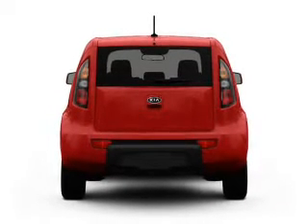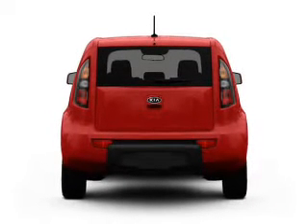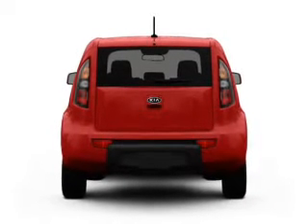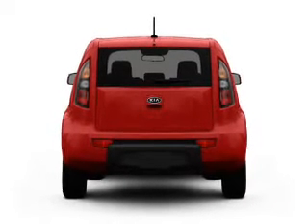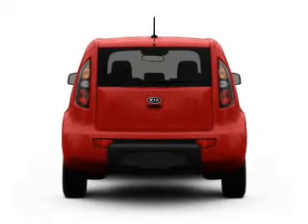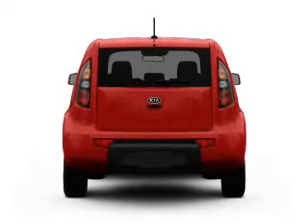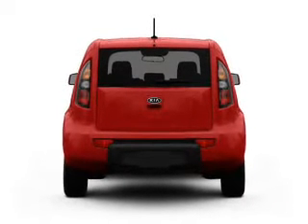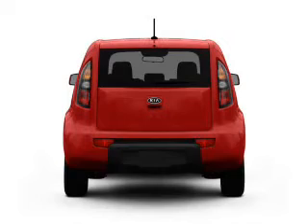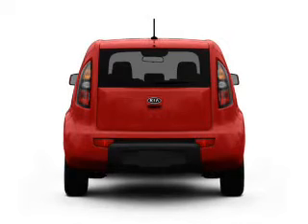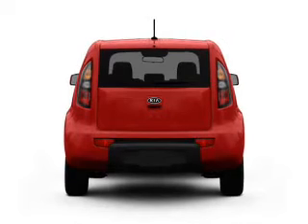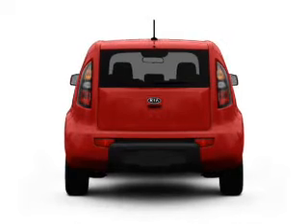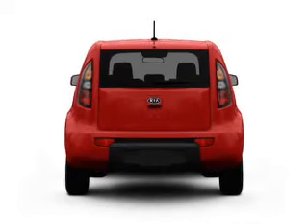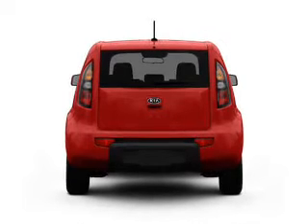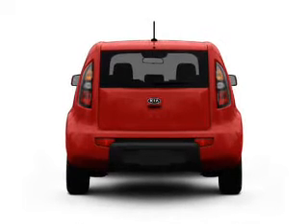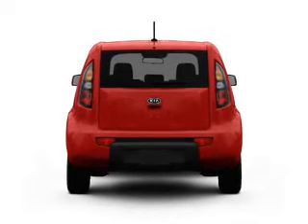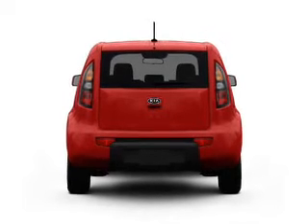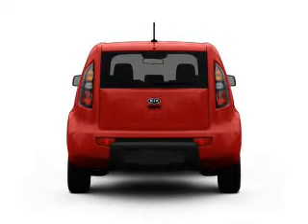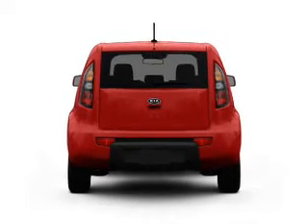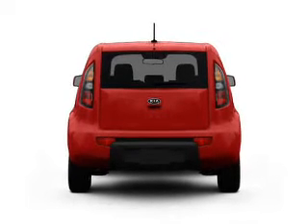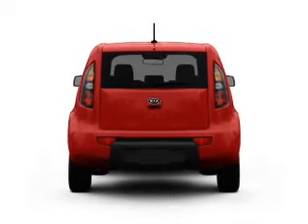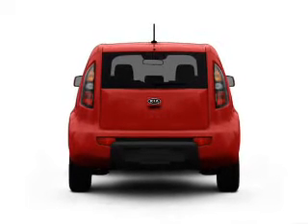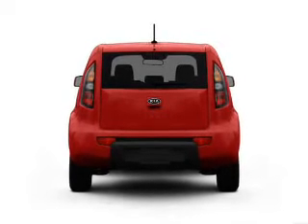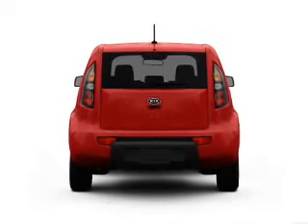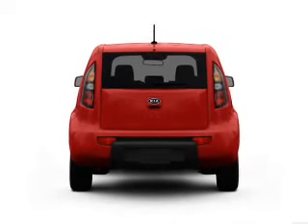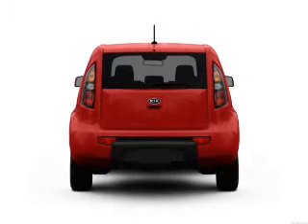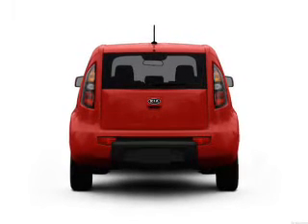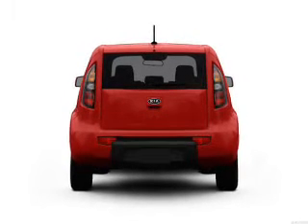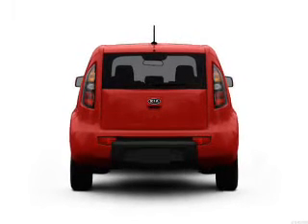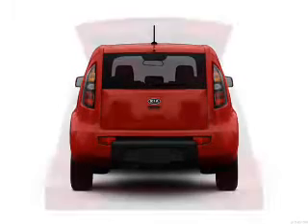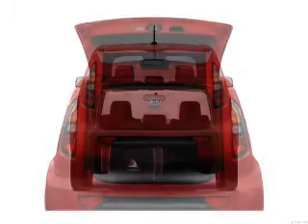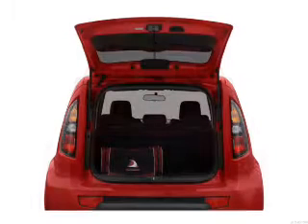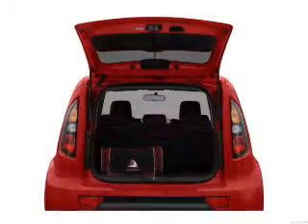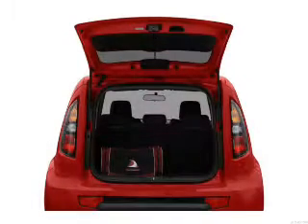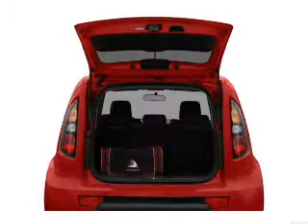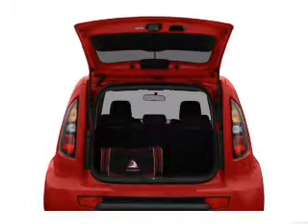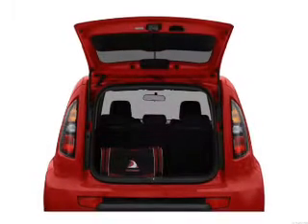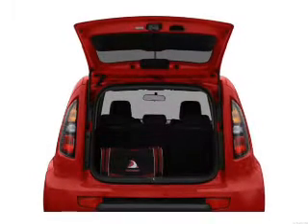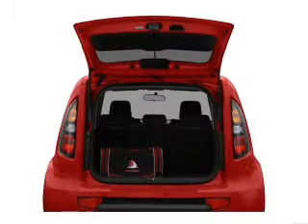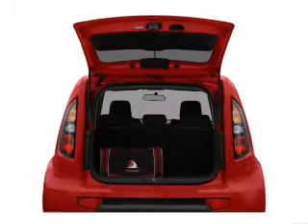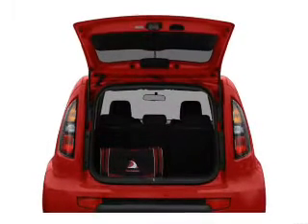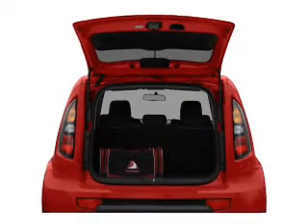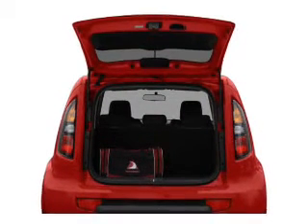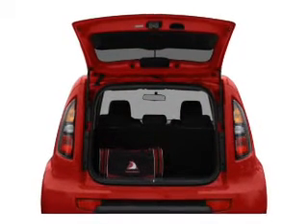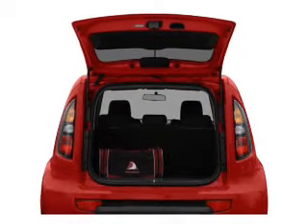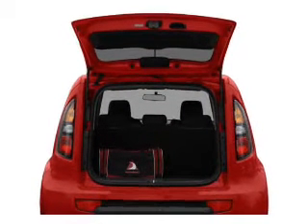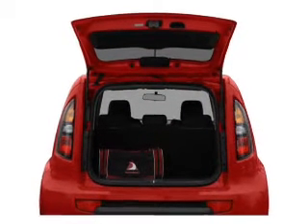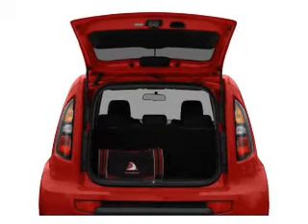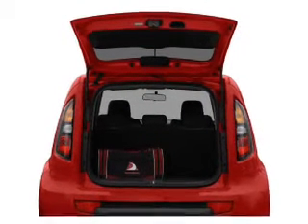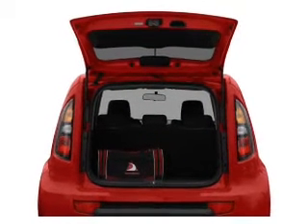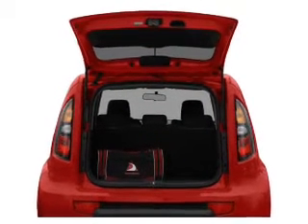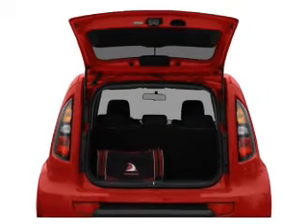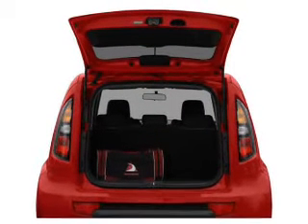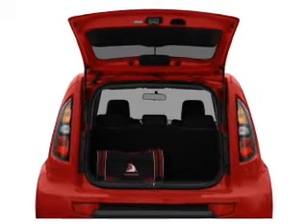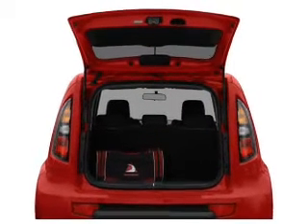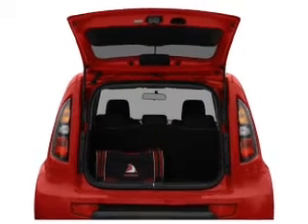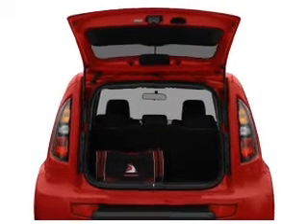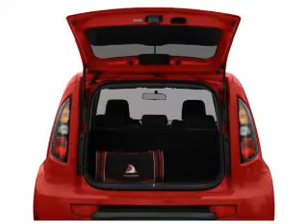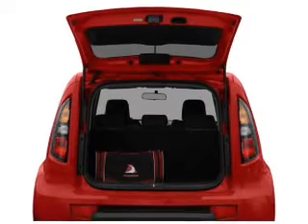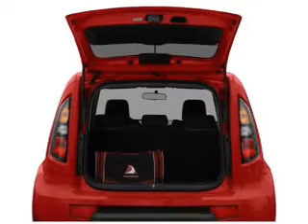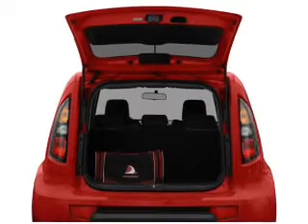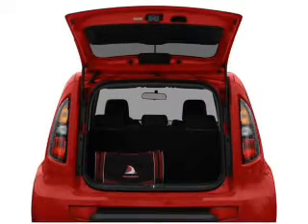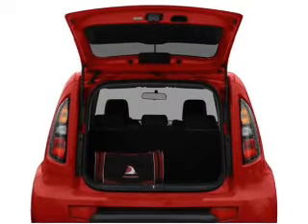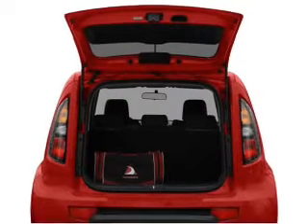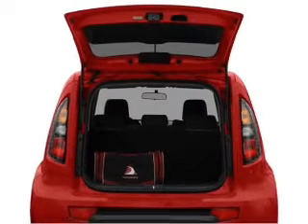Stand out from the crowd with premium wheels. Anti-lock brakes help you bring your vehicle to a safe stop. Memory settings are just one of the extras.